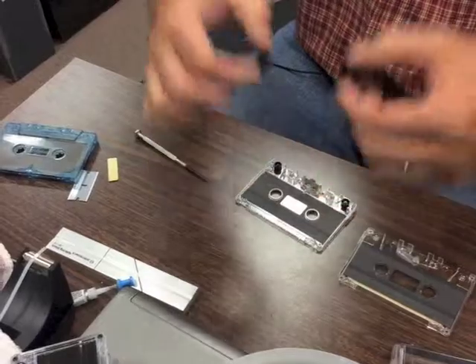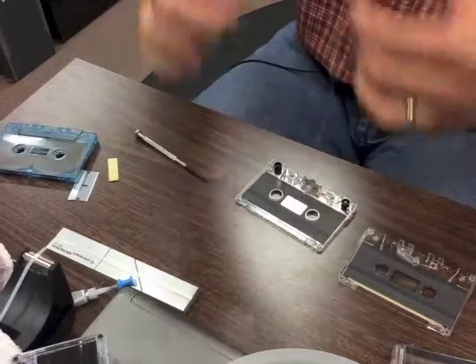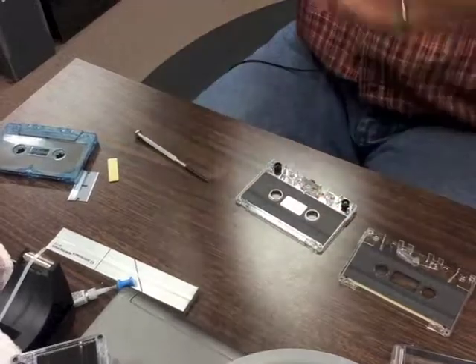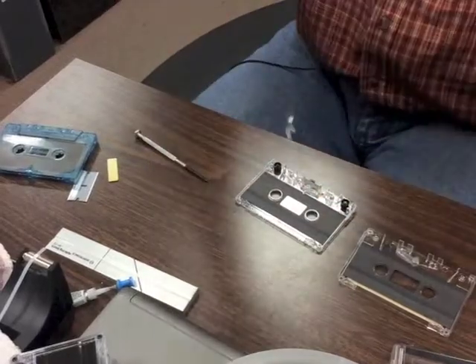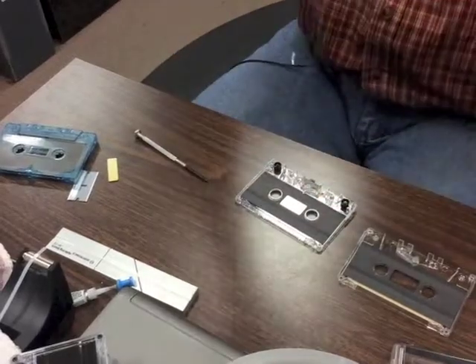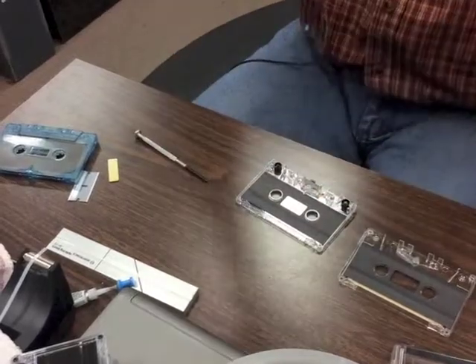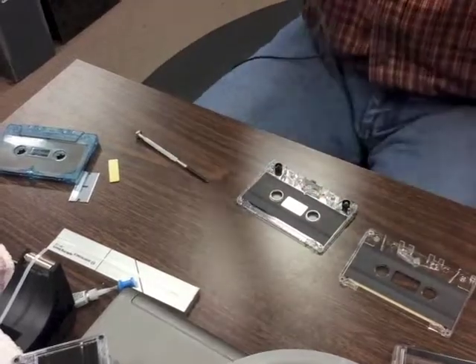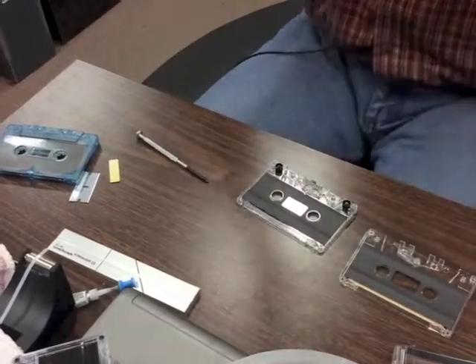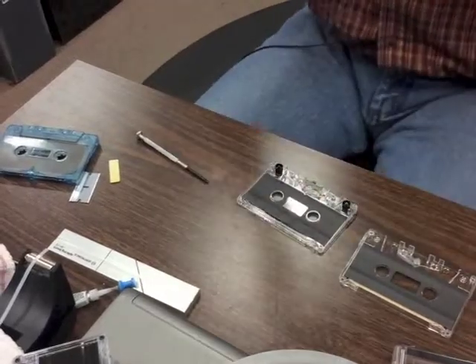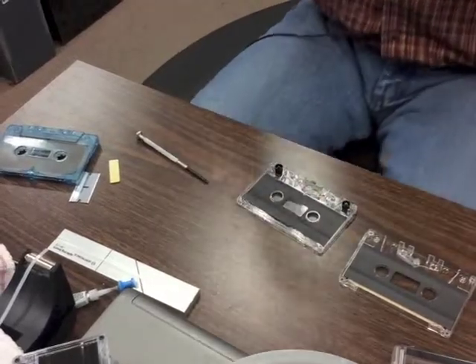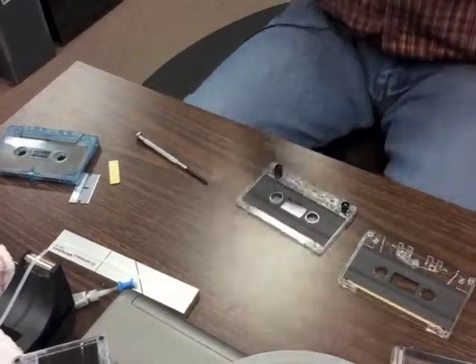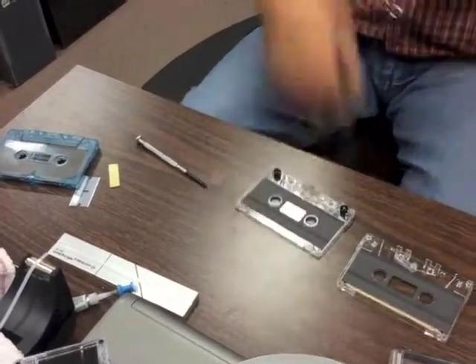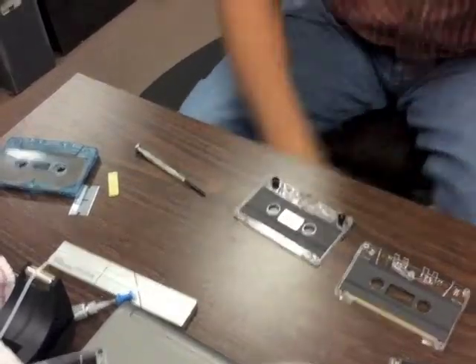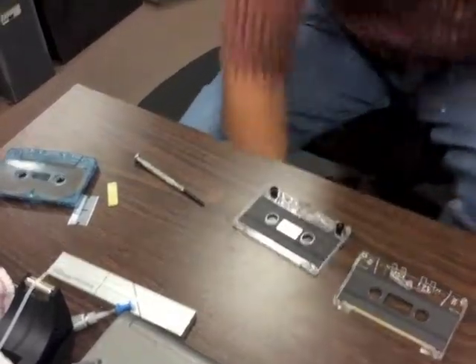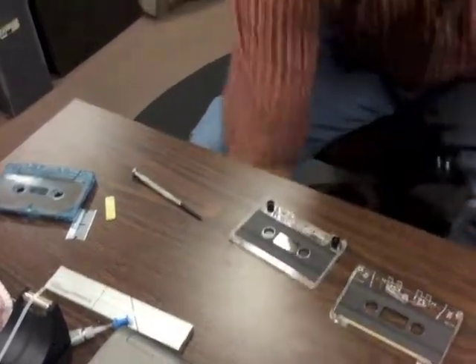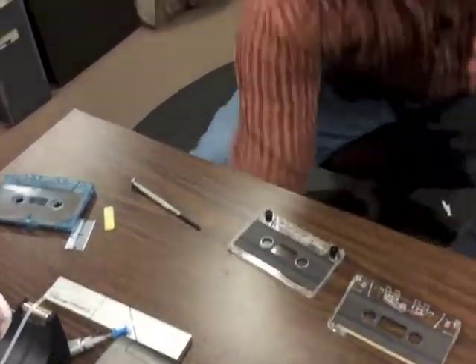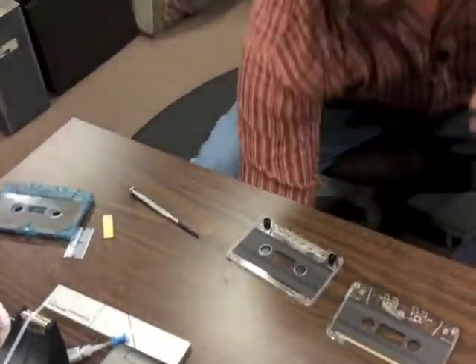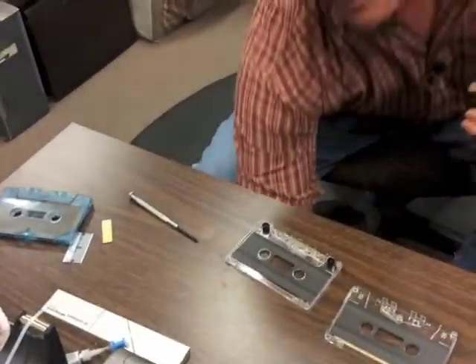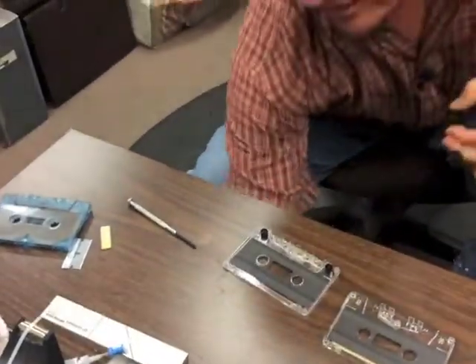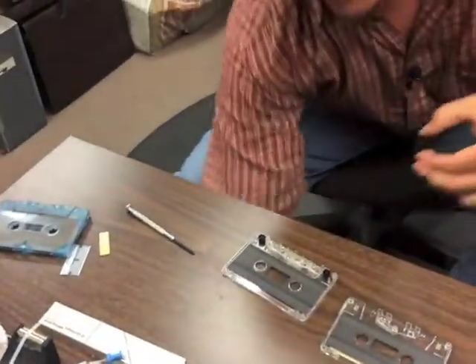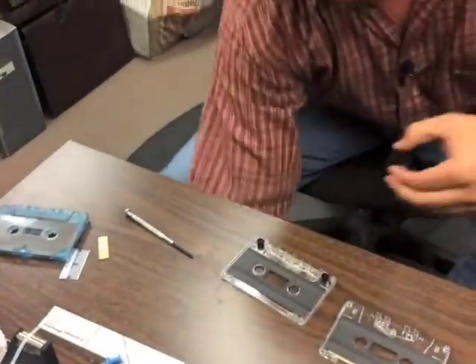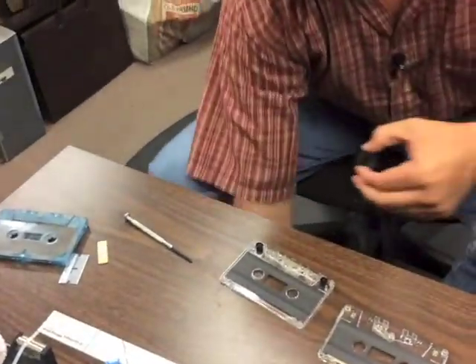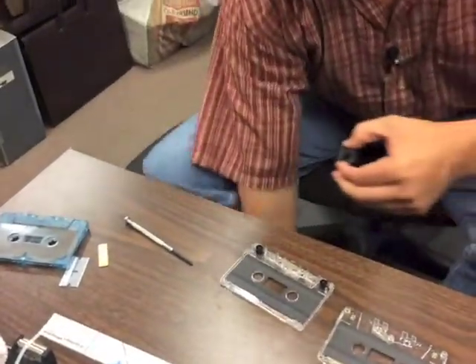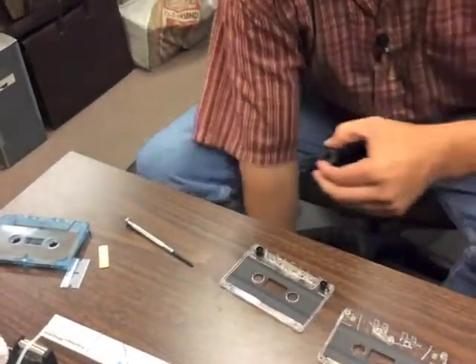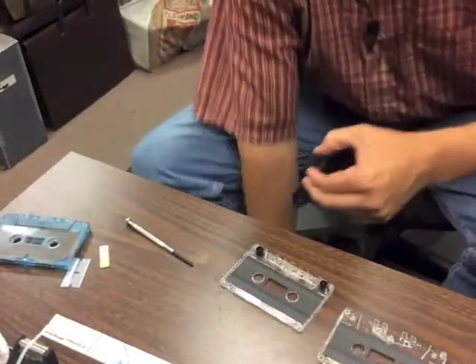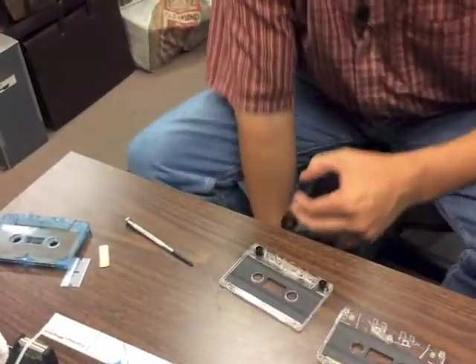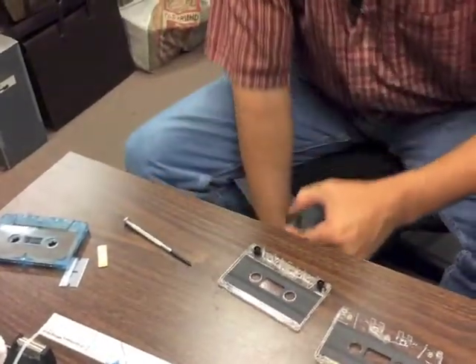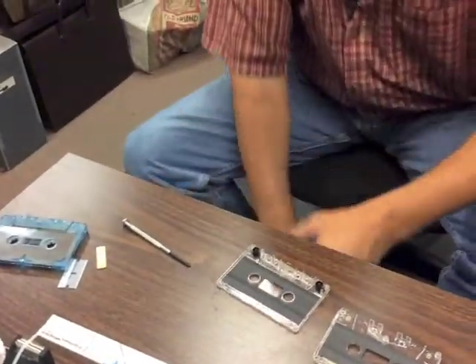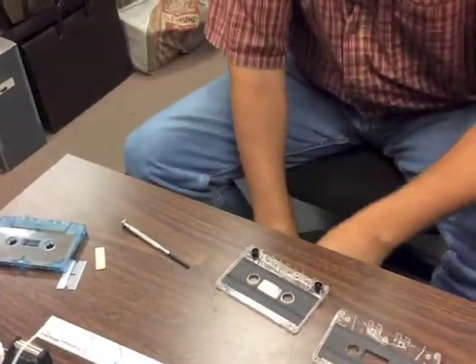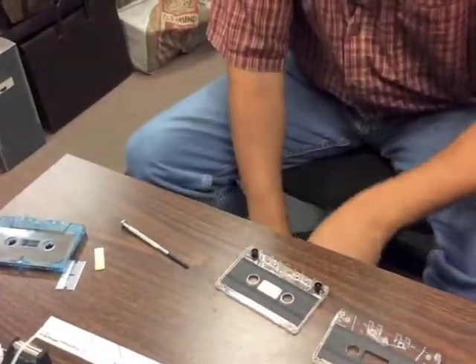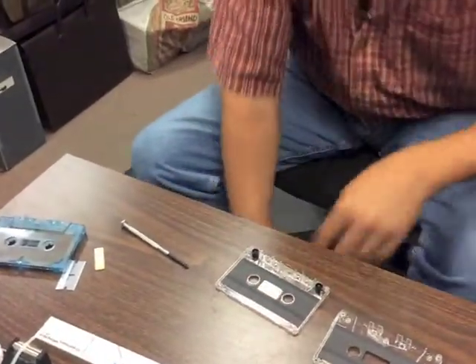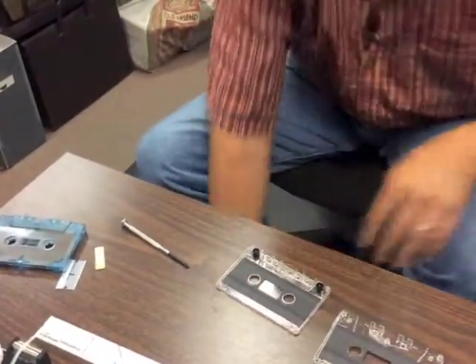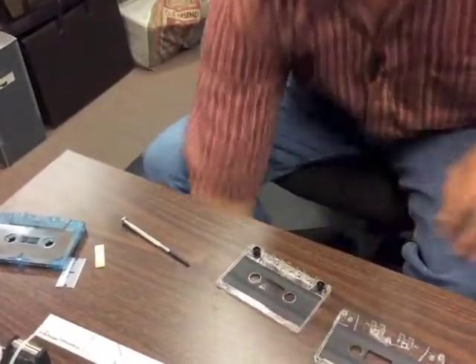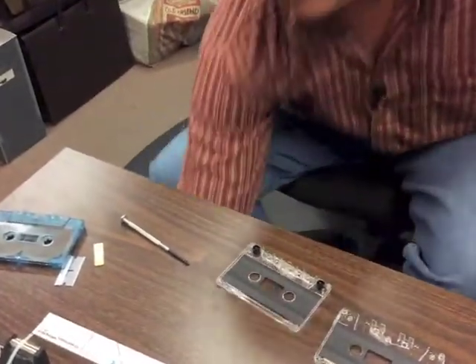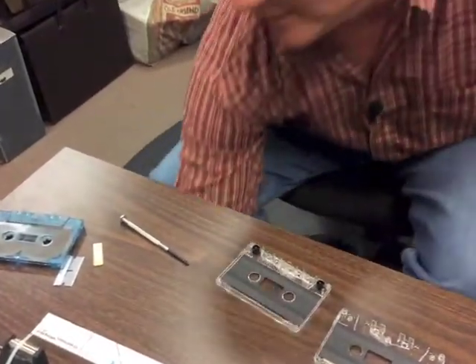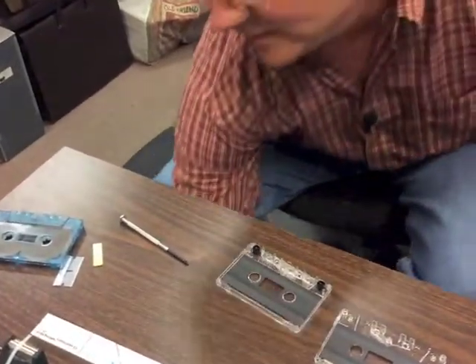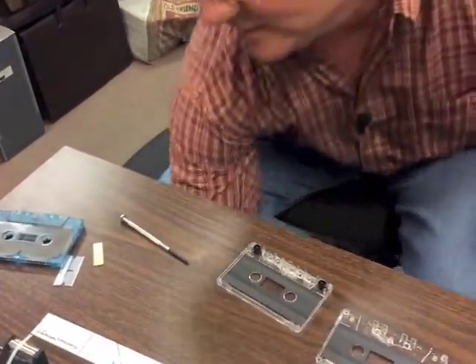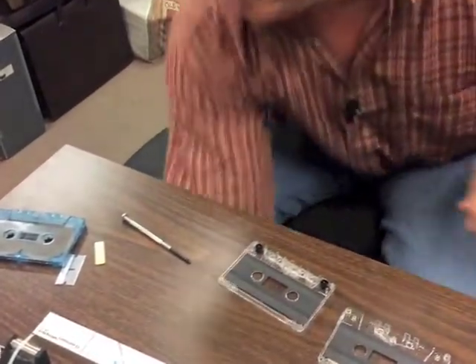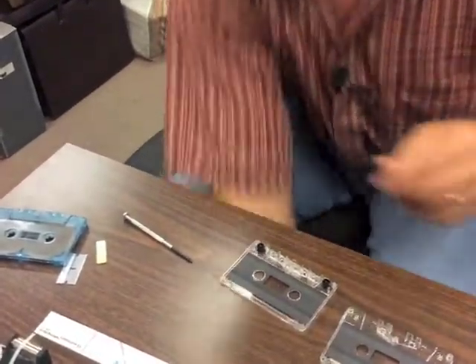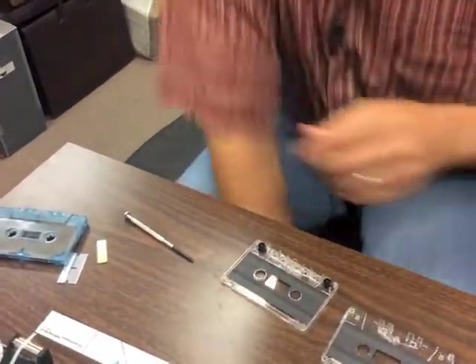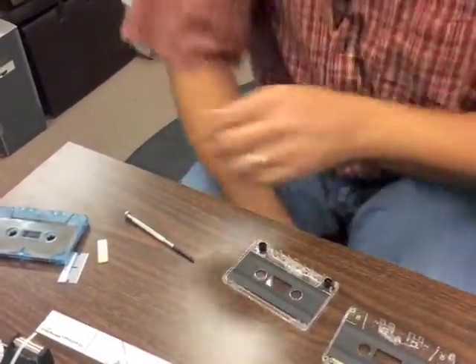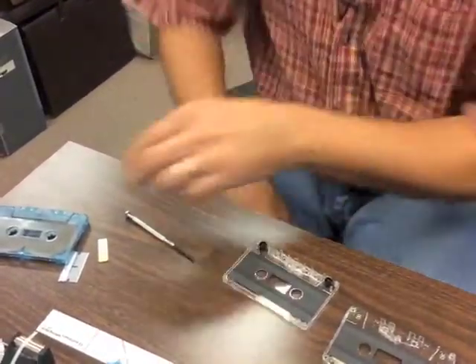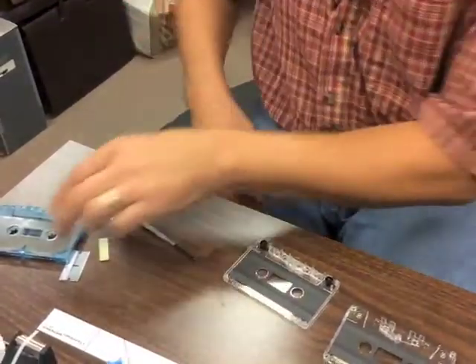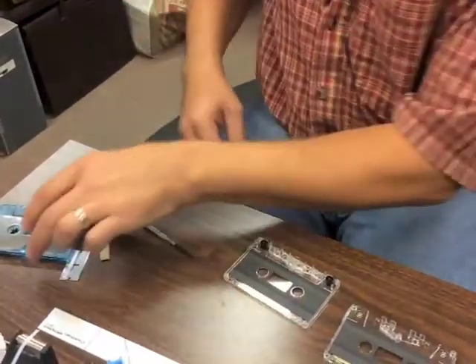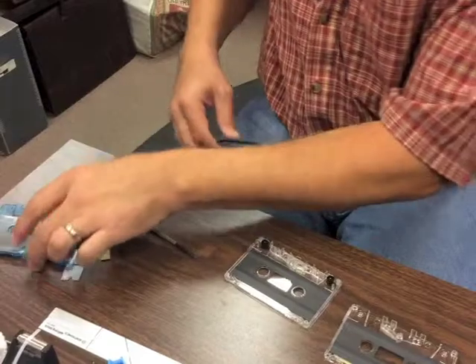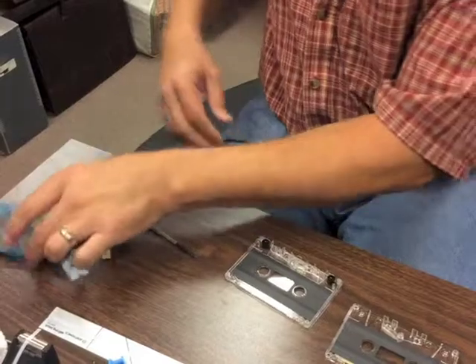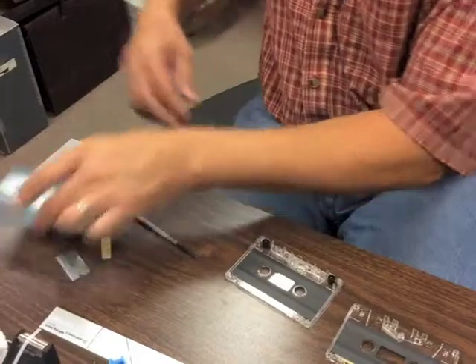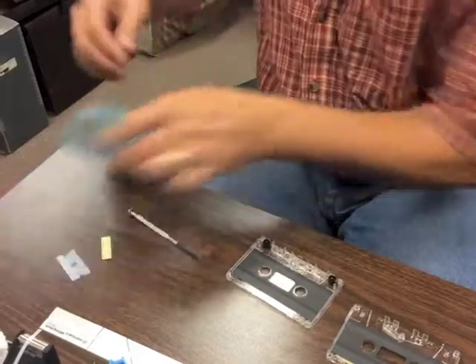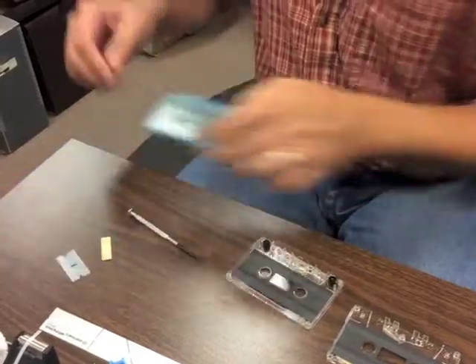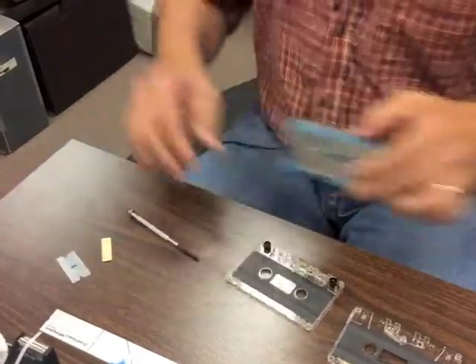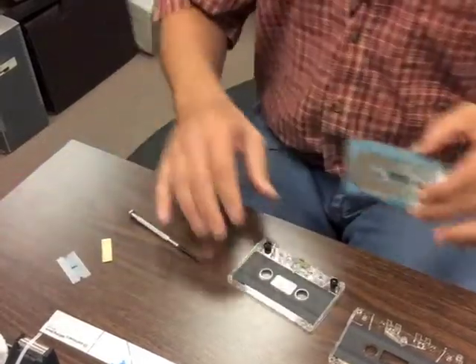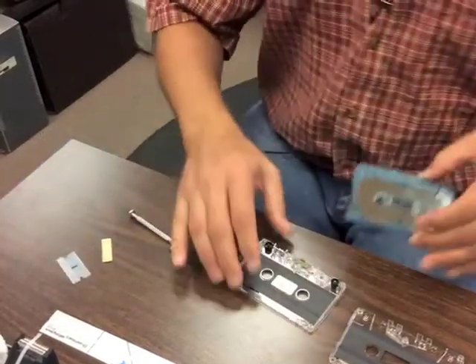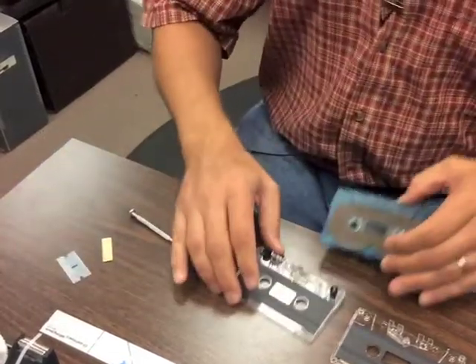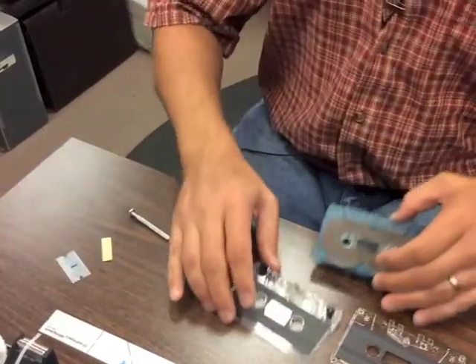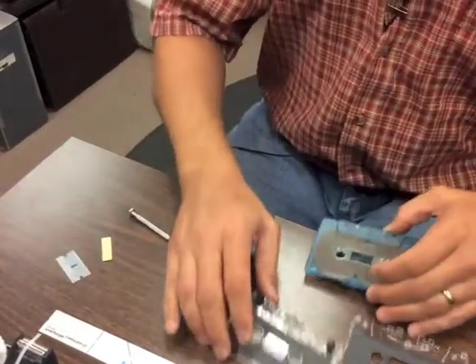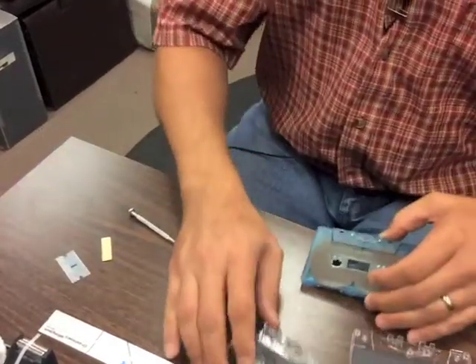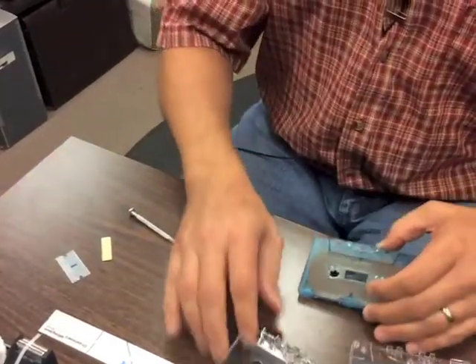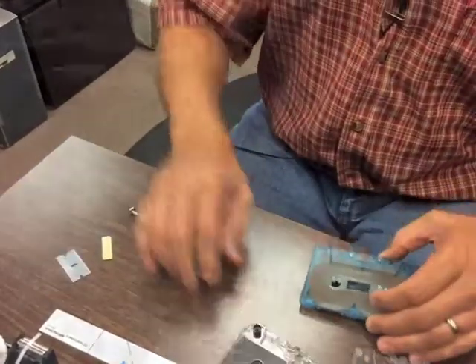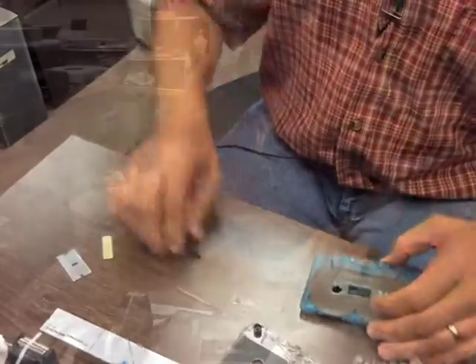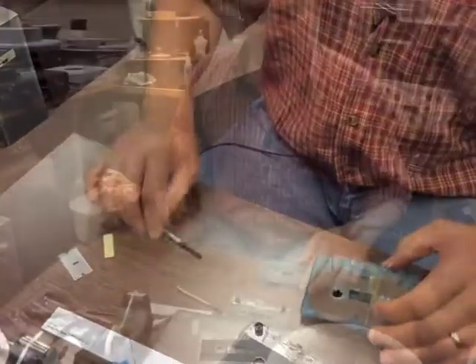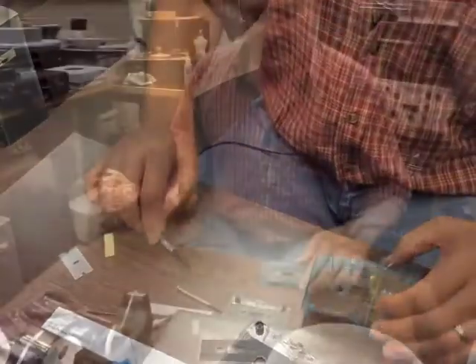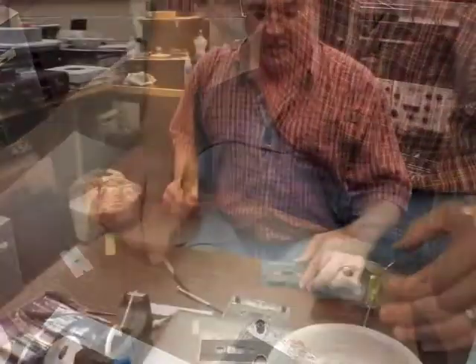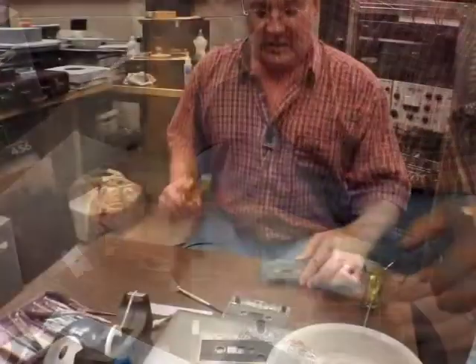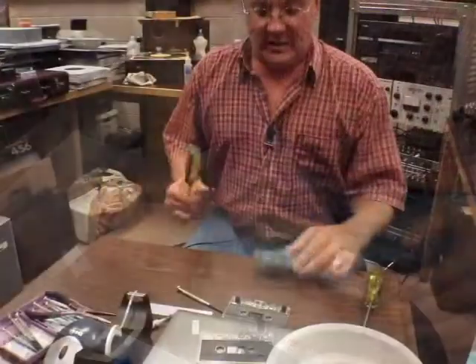Remove the reels and the leader tape that are in there. Dump them away. Now the fun begins.